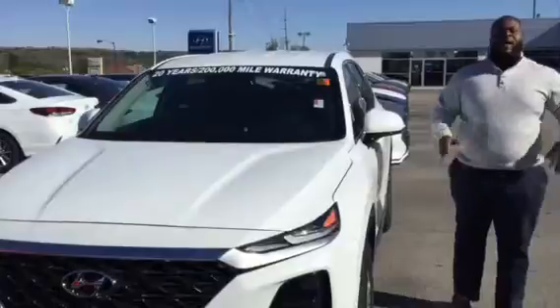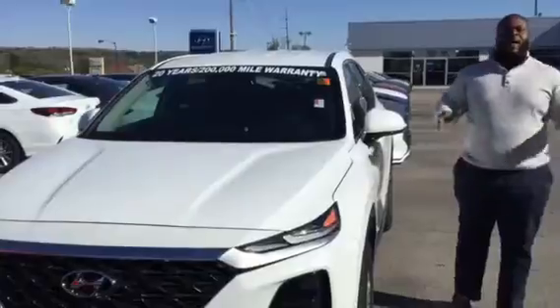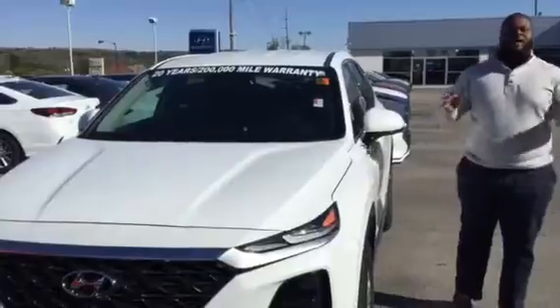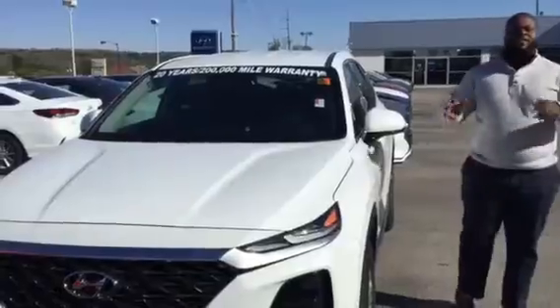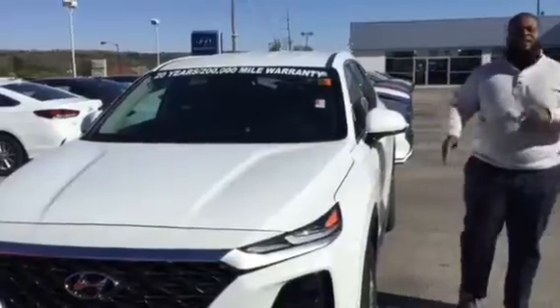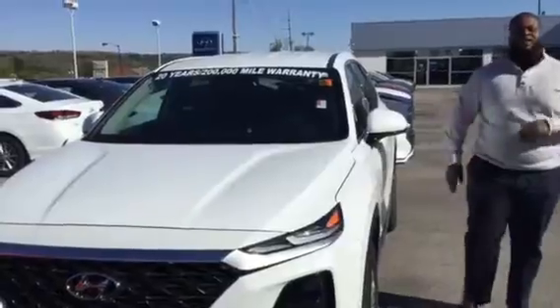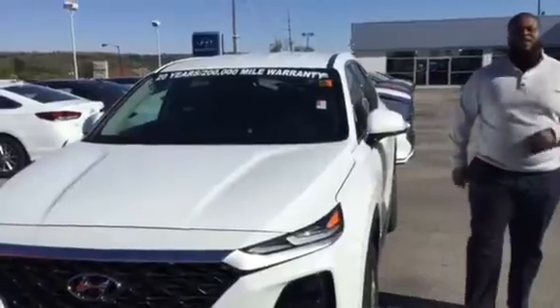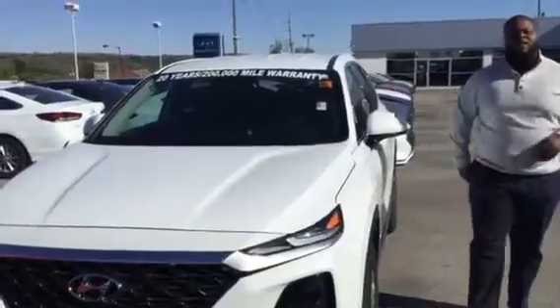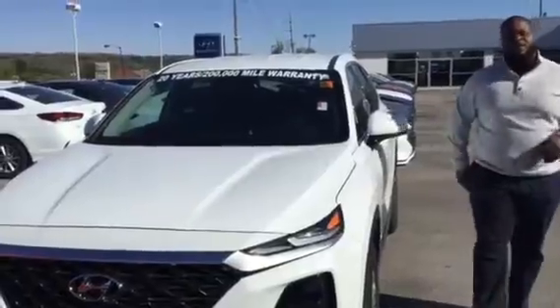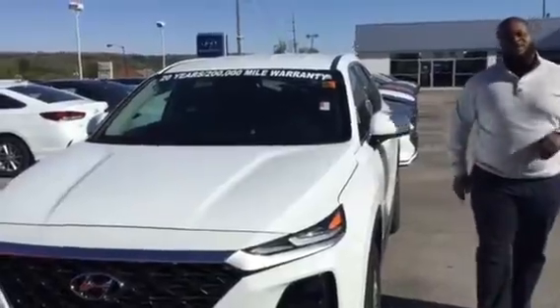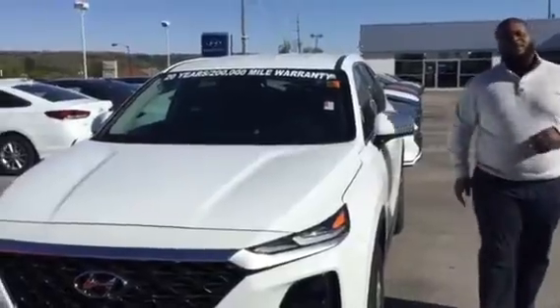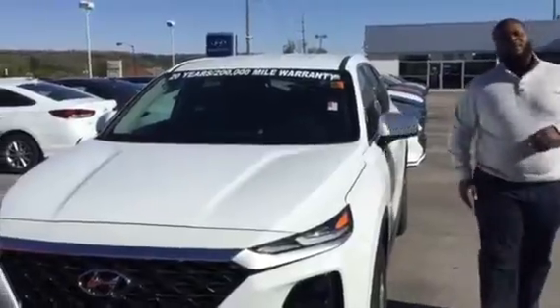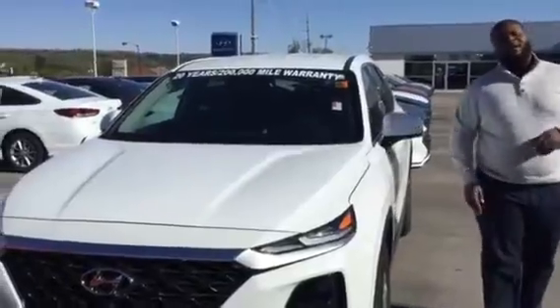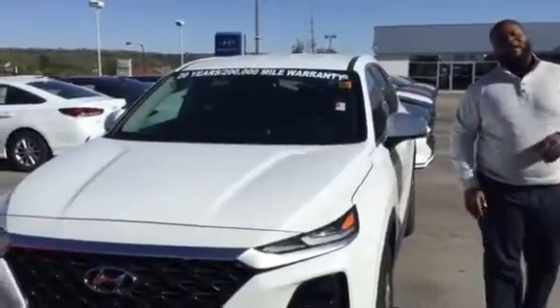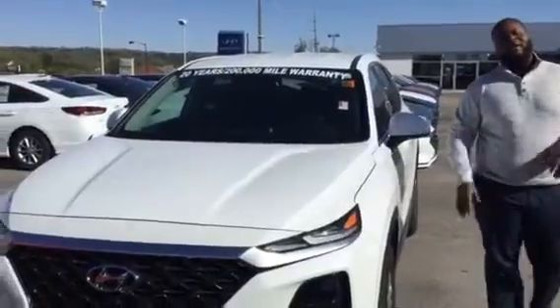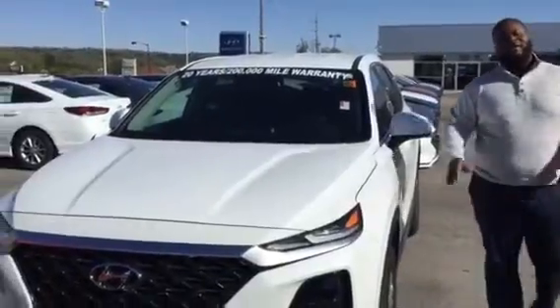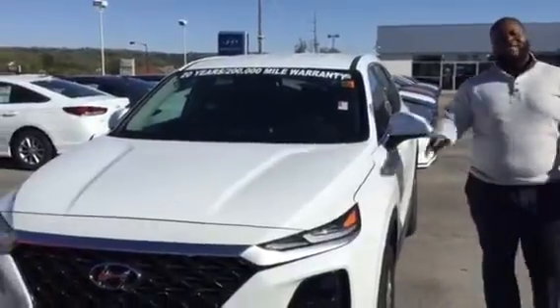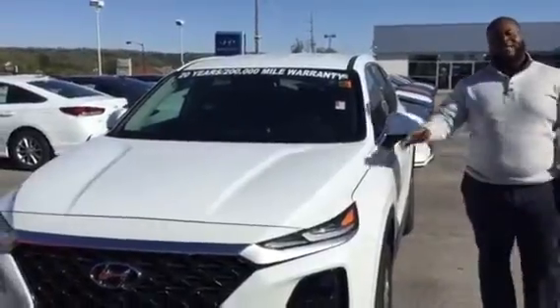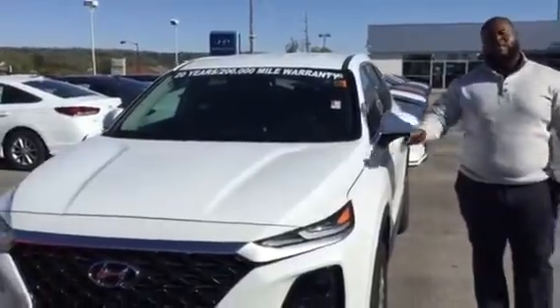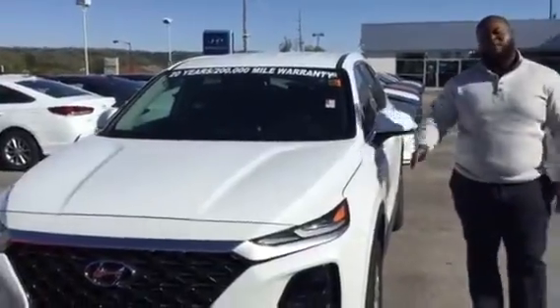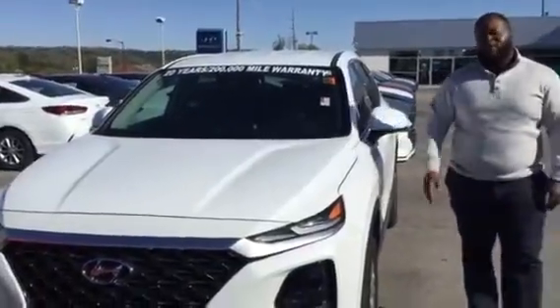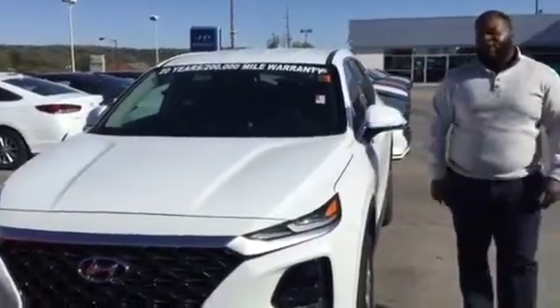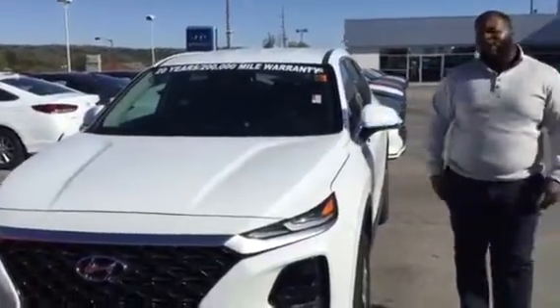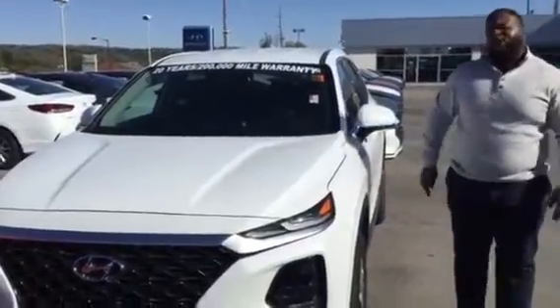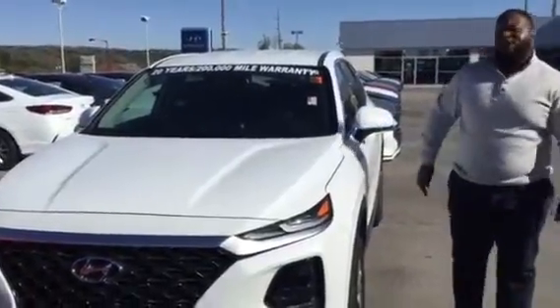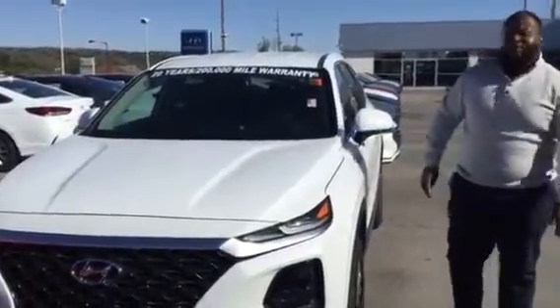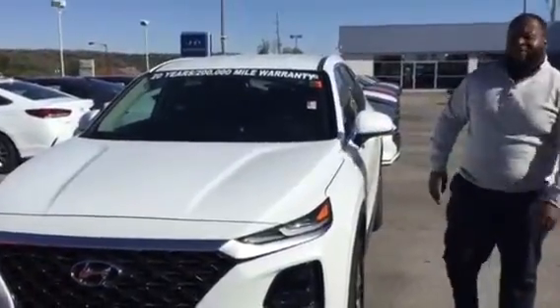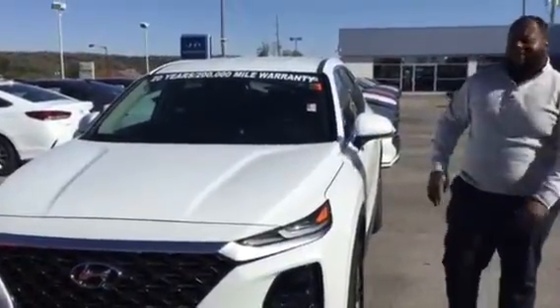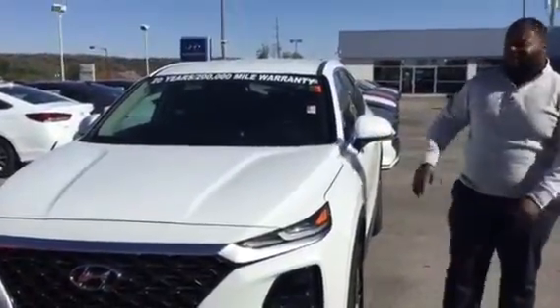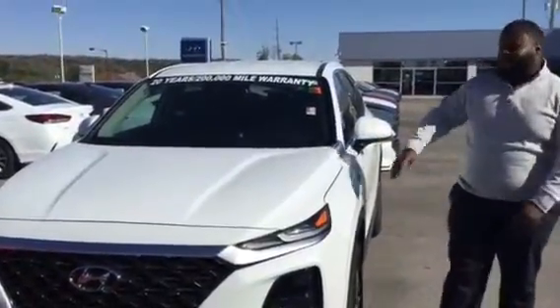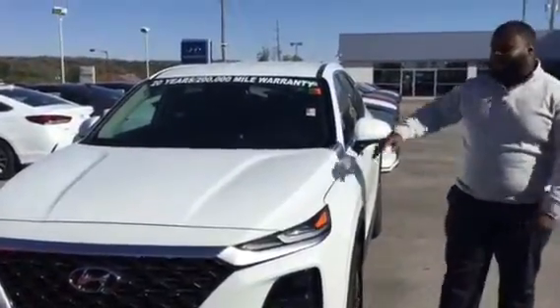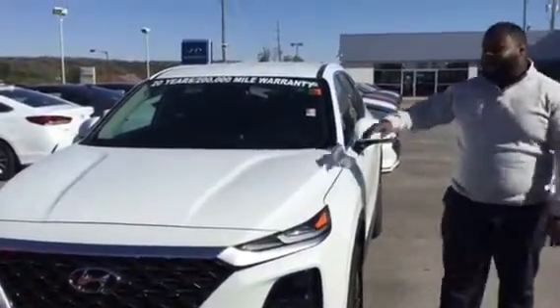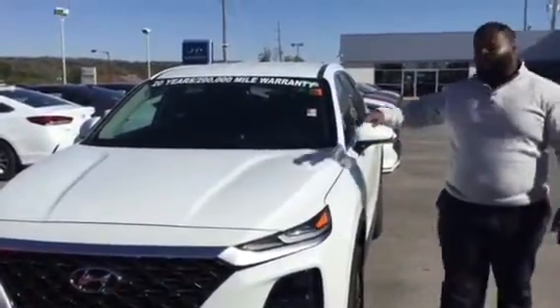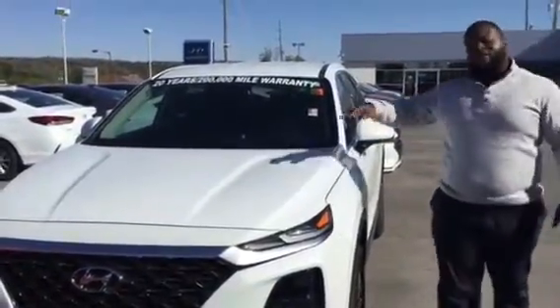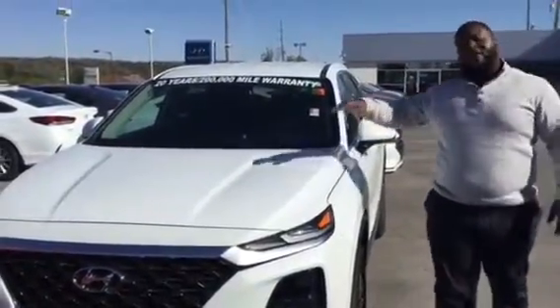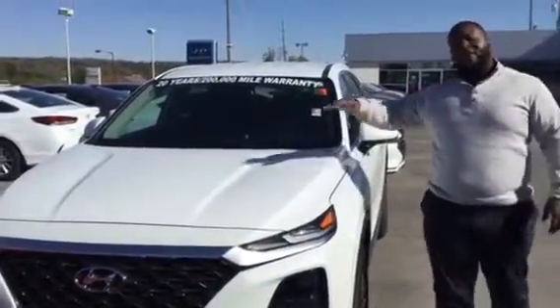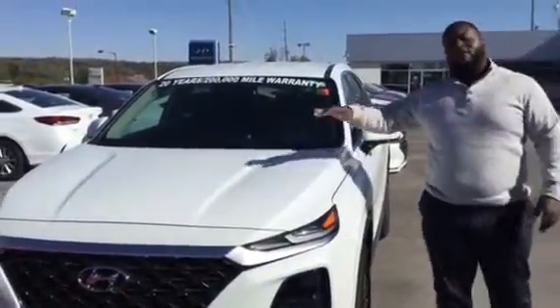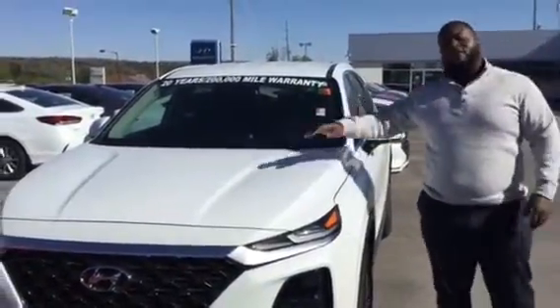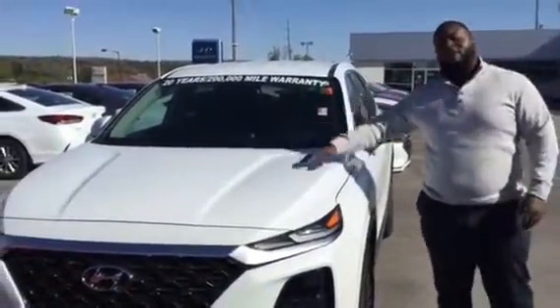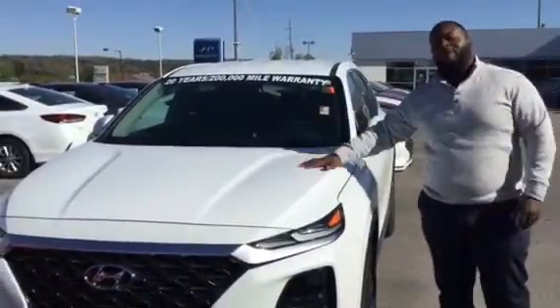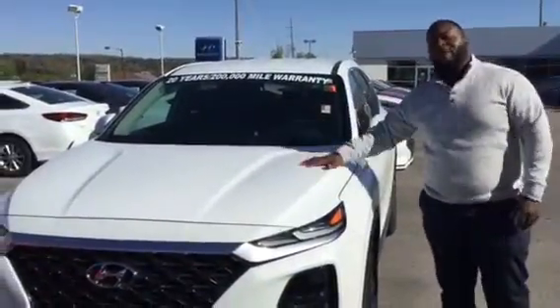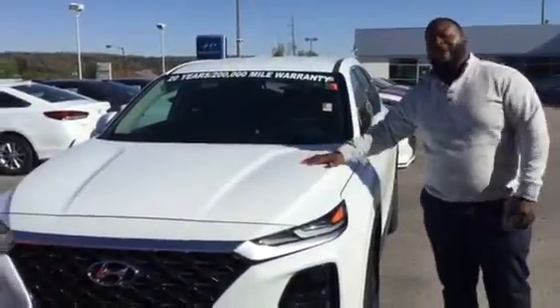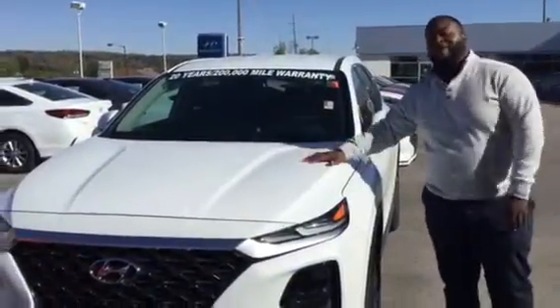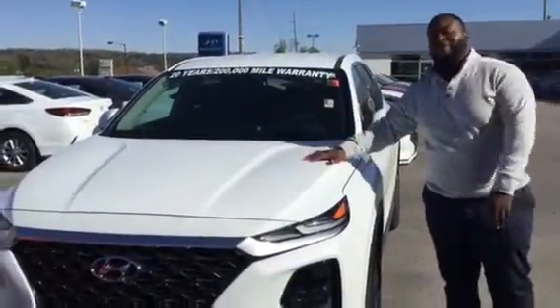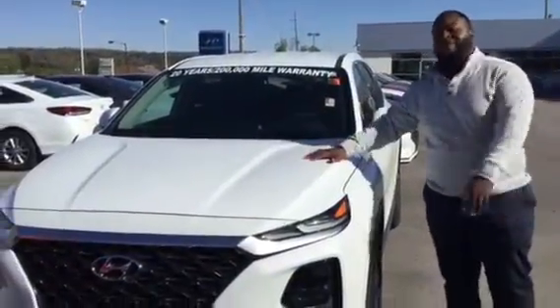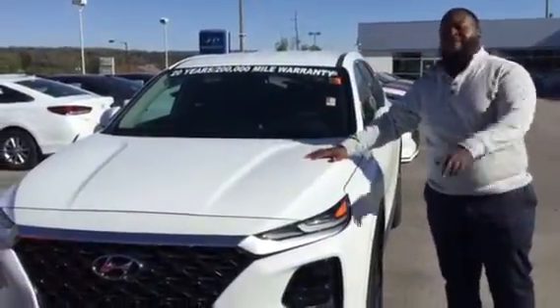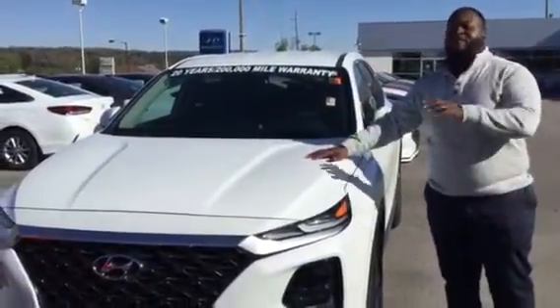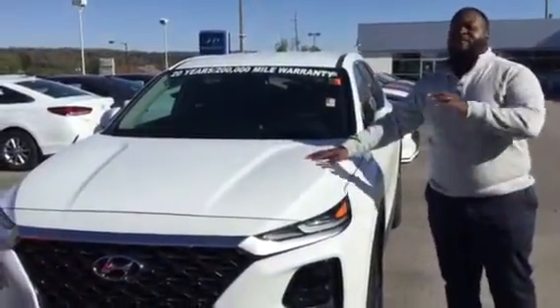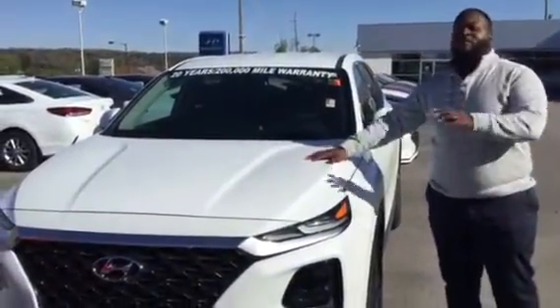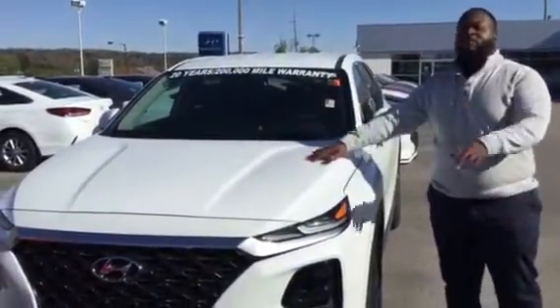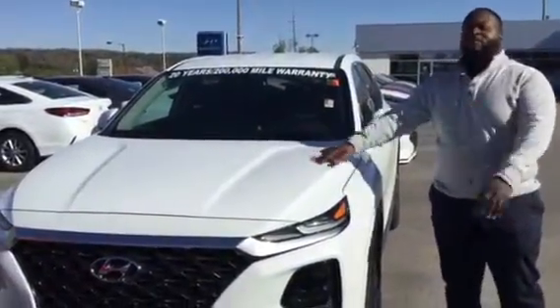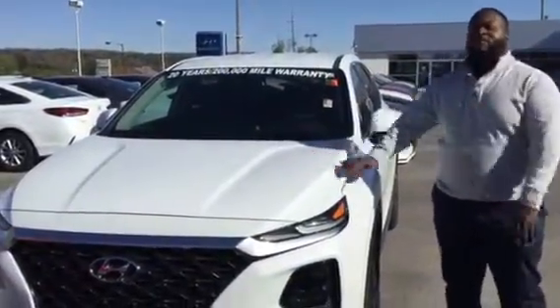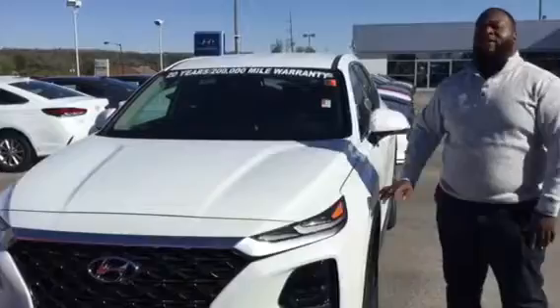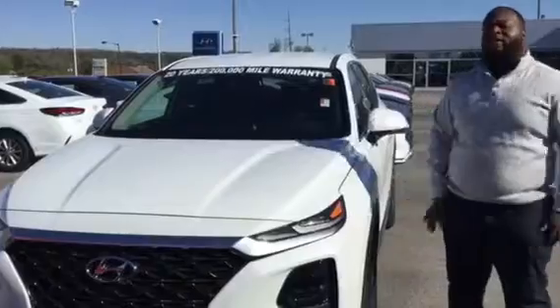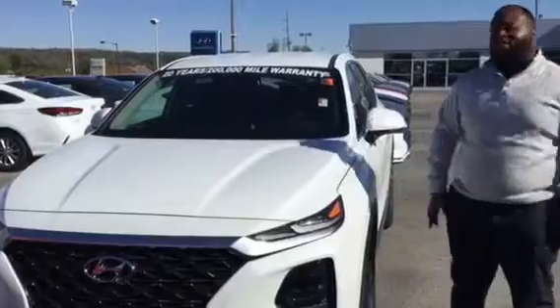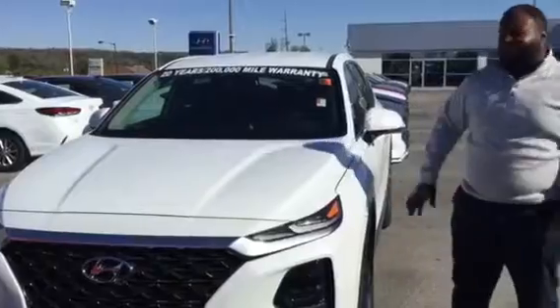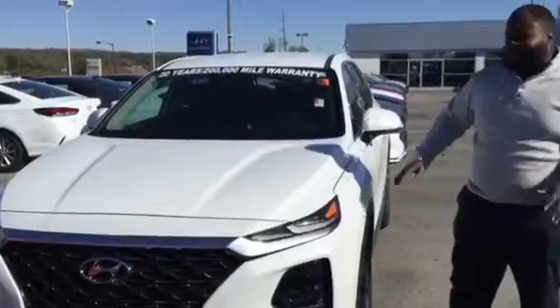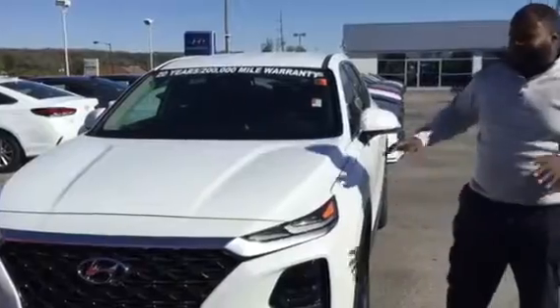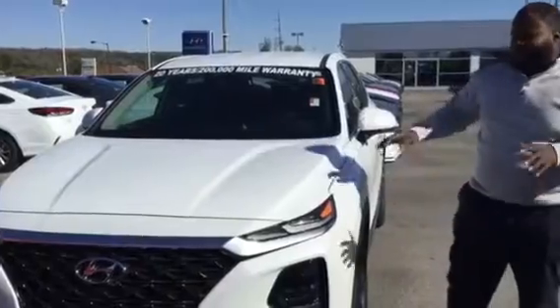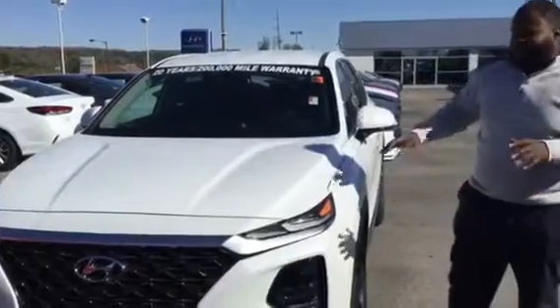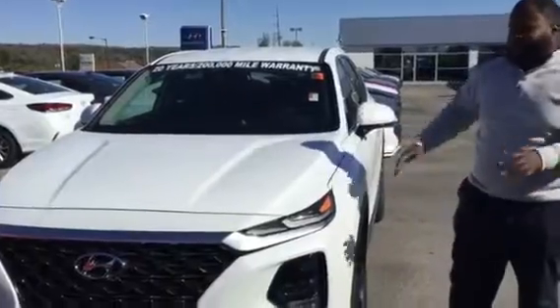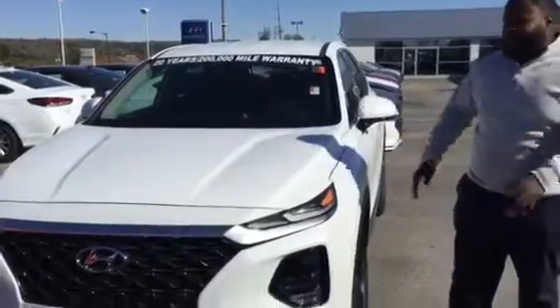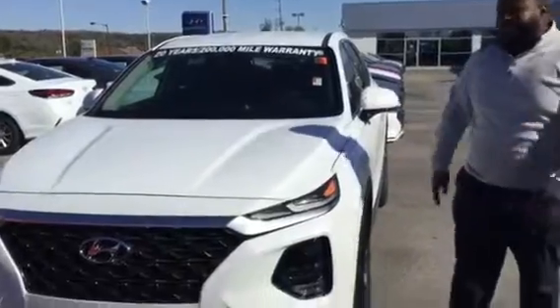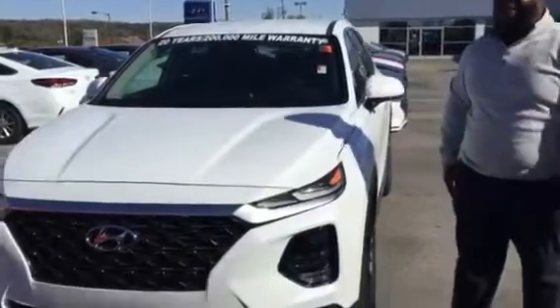Hey, it's Xavier here from Tamron Hyundai. Thank you for your inquiry on the Santa Fe. You see I have one right behind me. This is a beautiful vehicle — let's take a look at it.